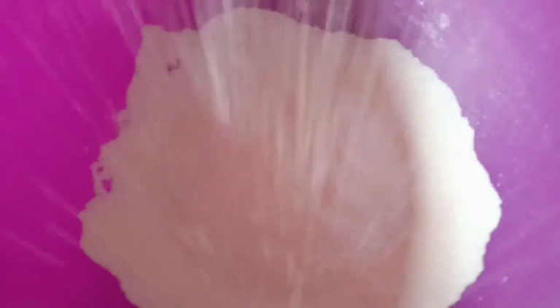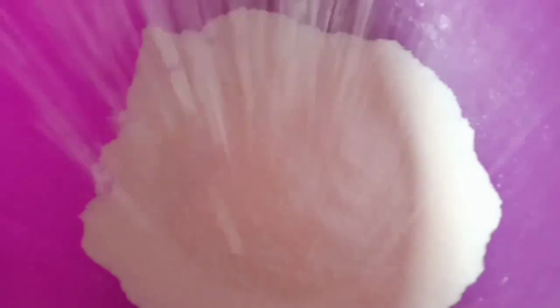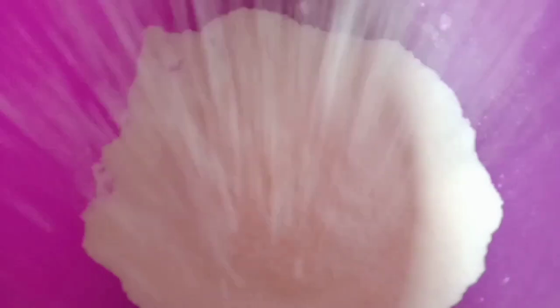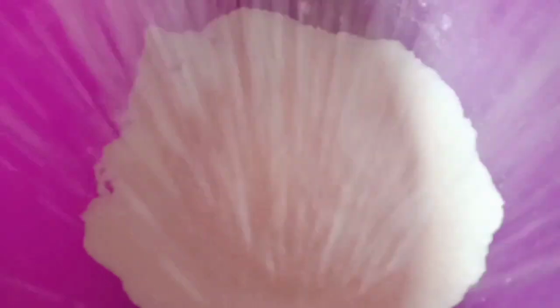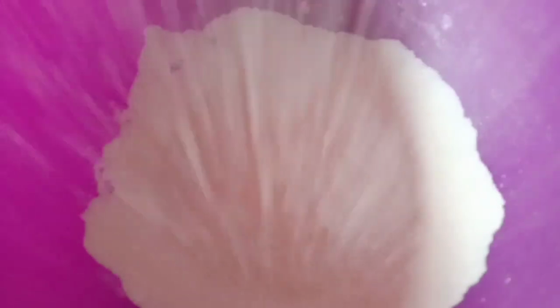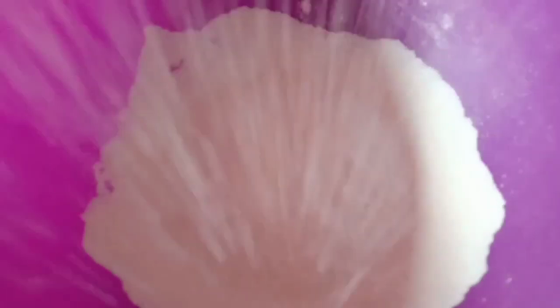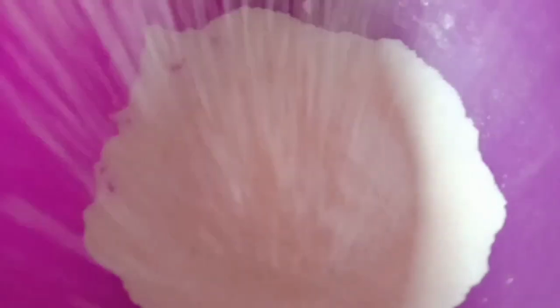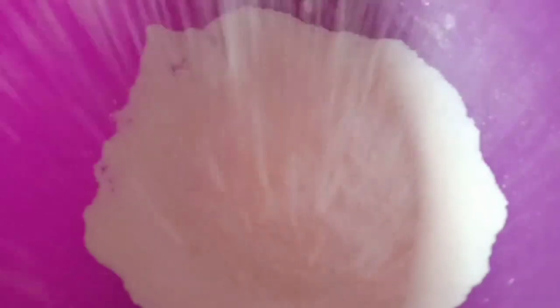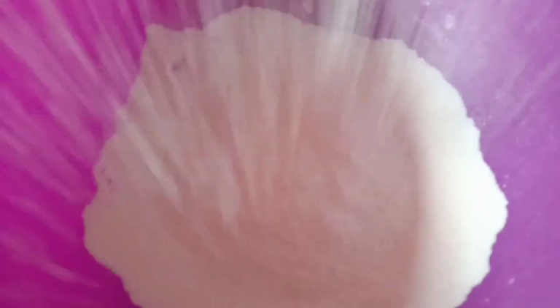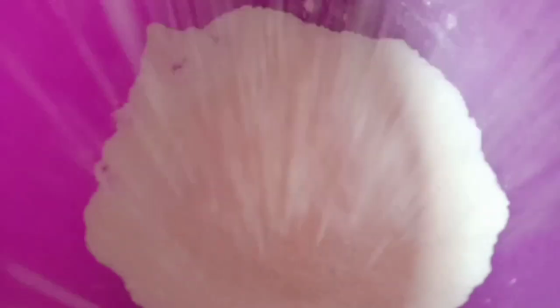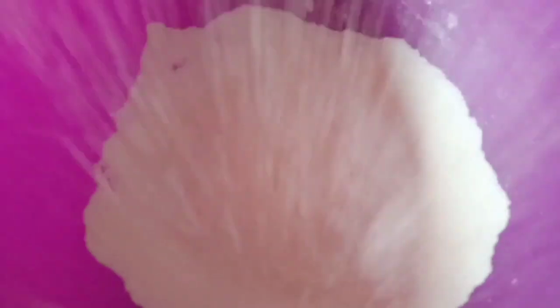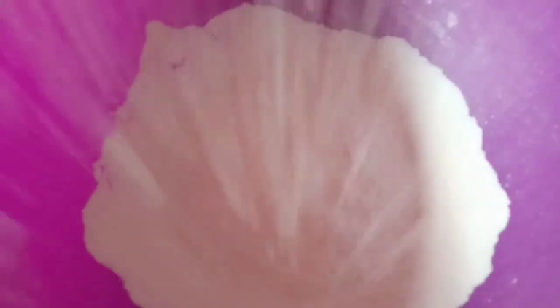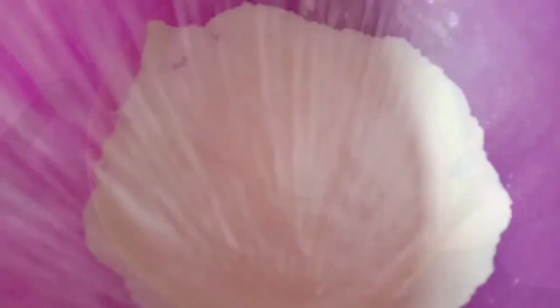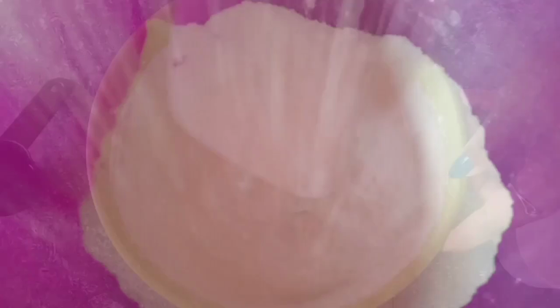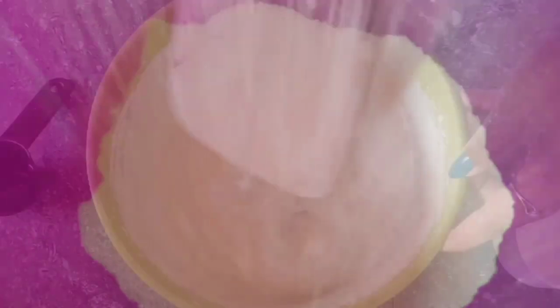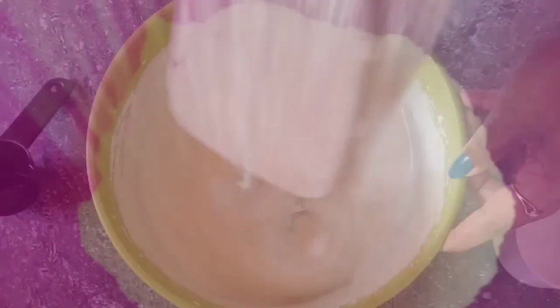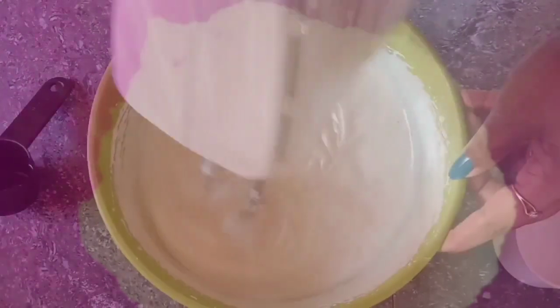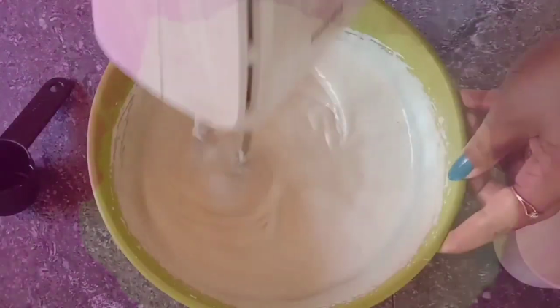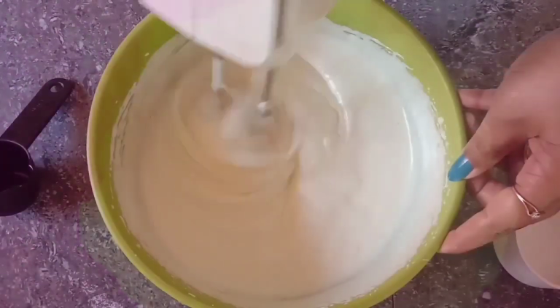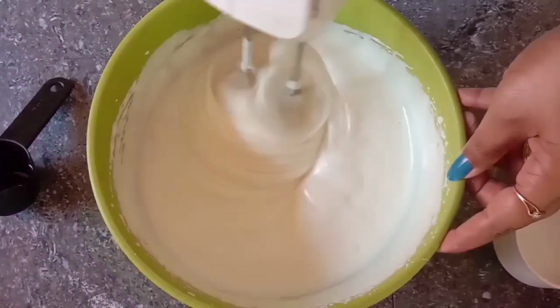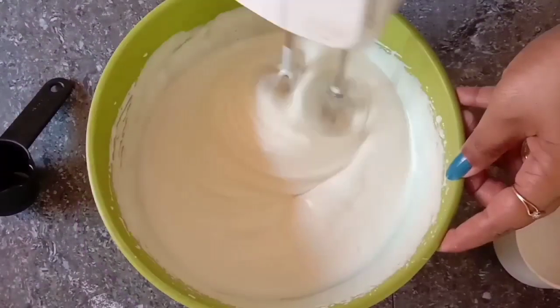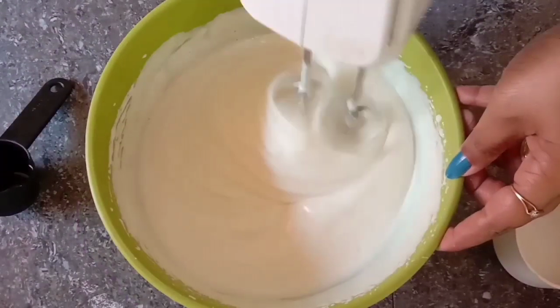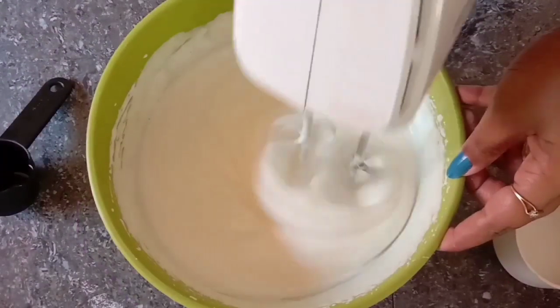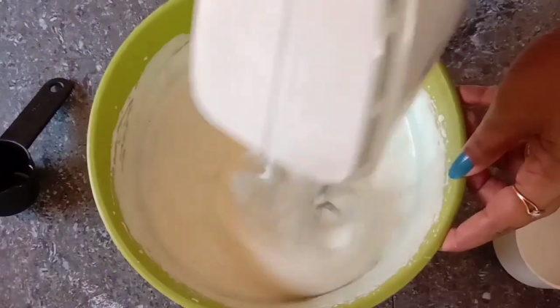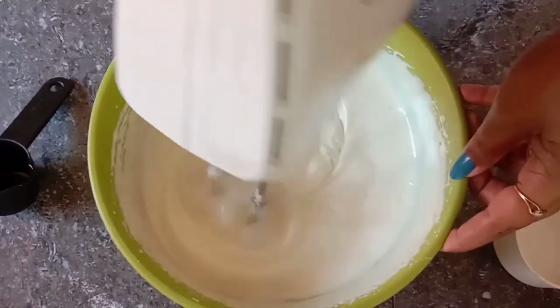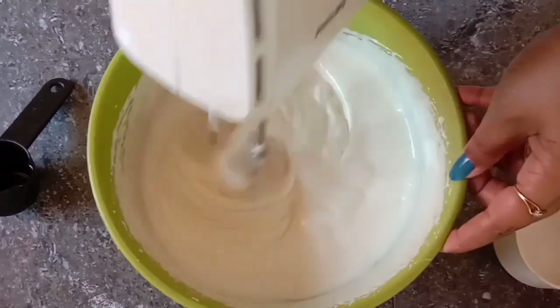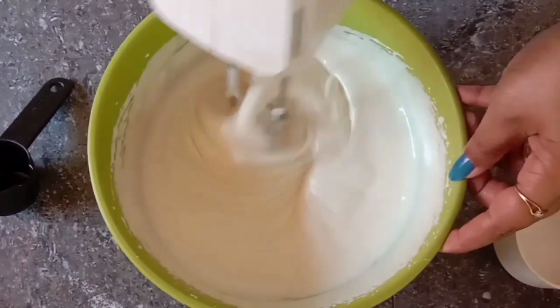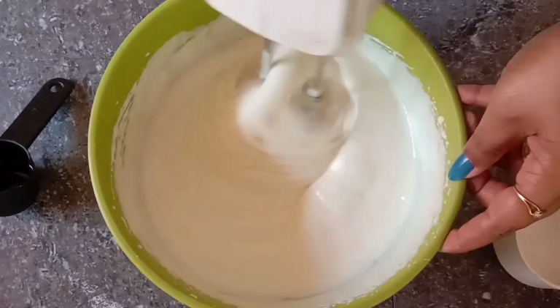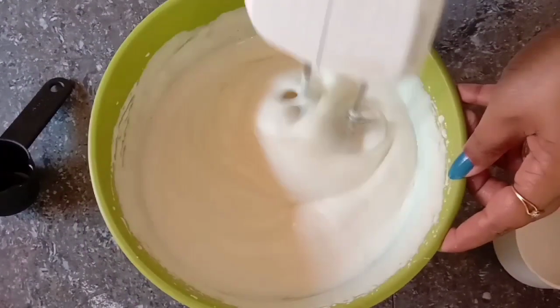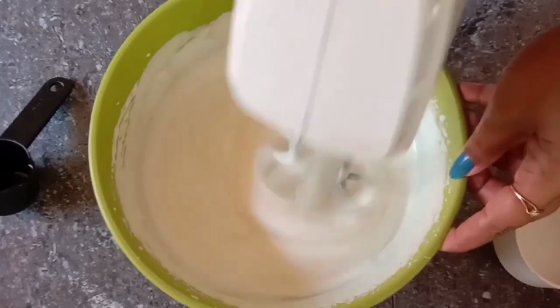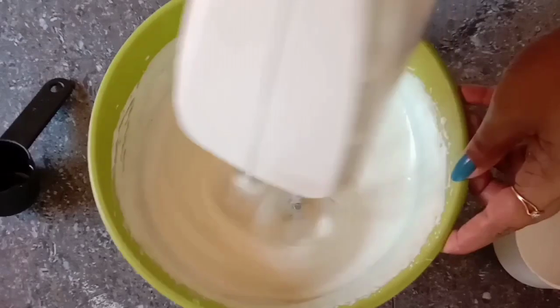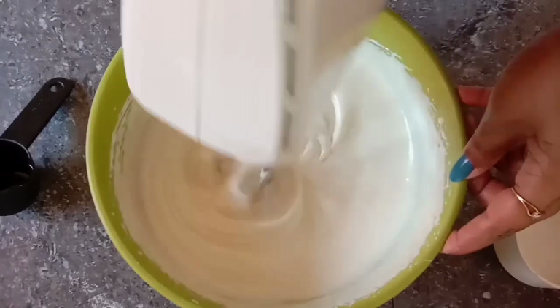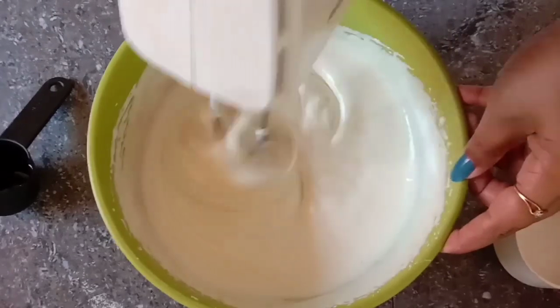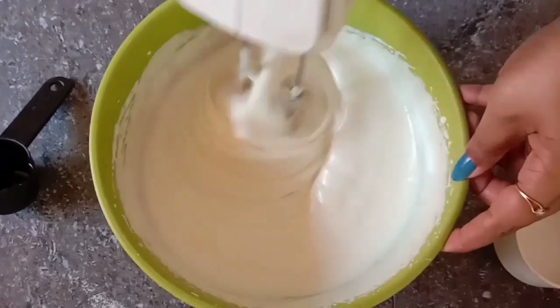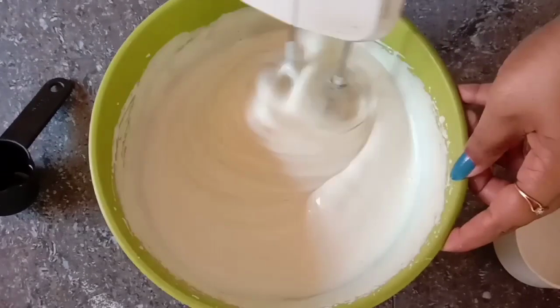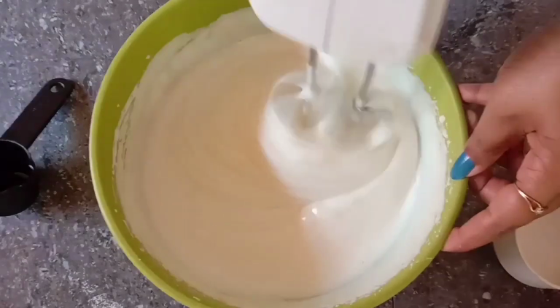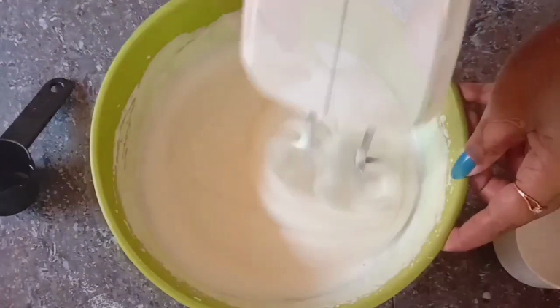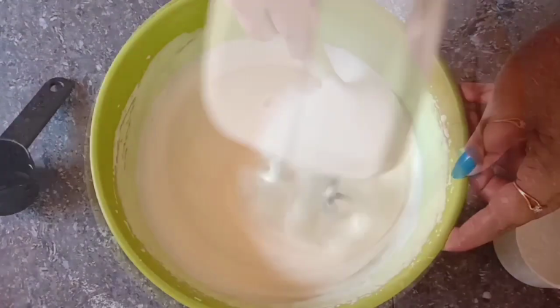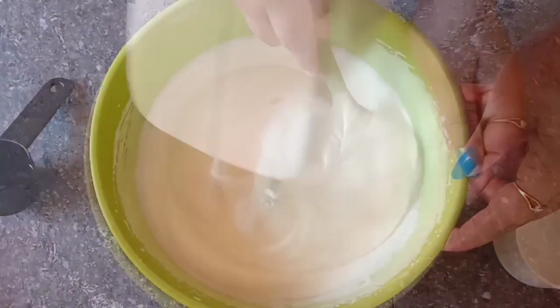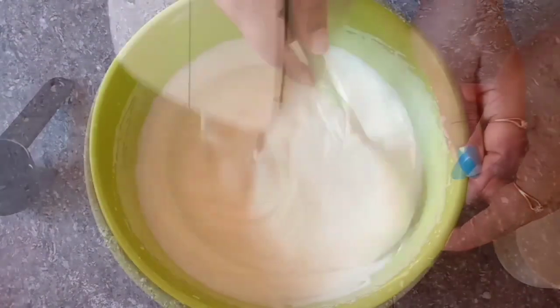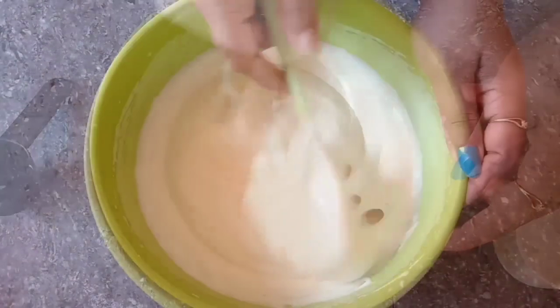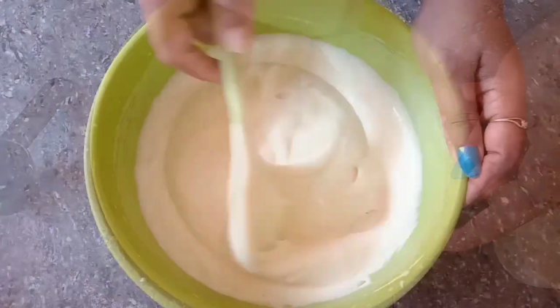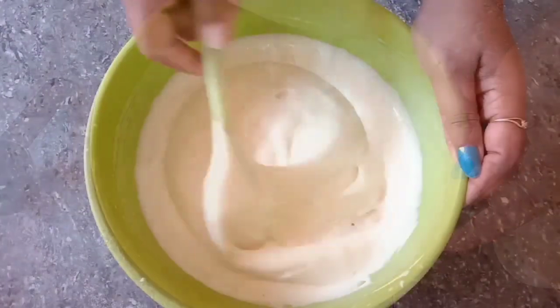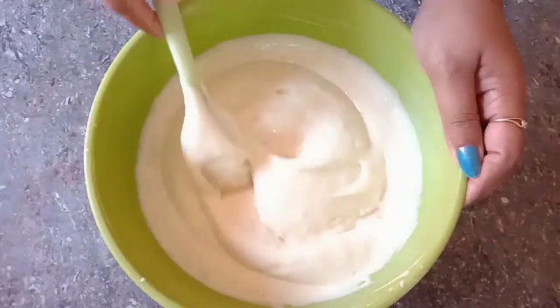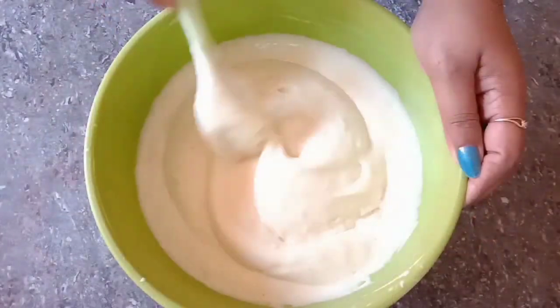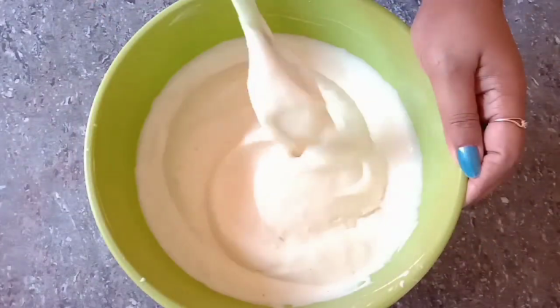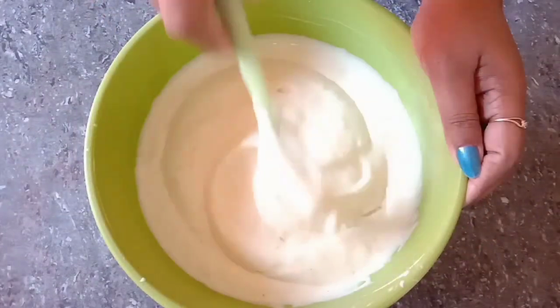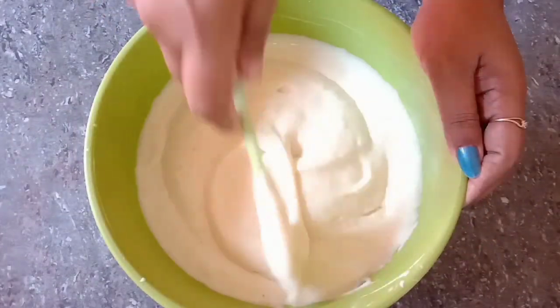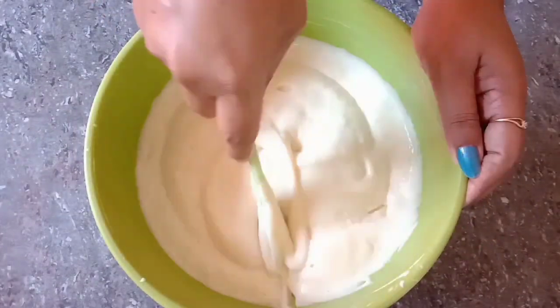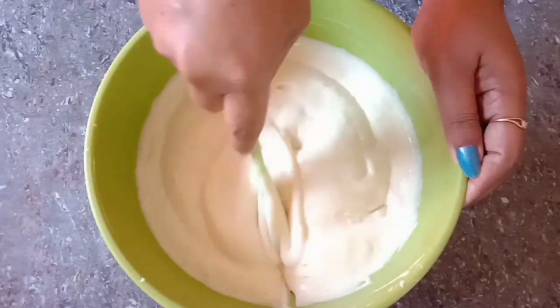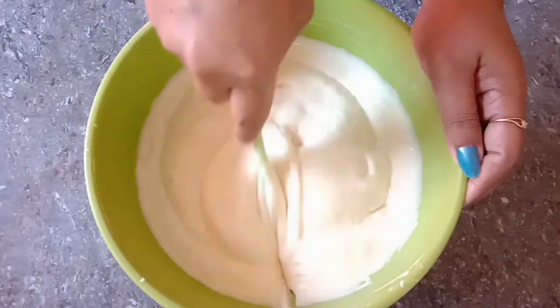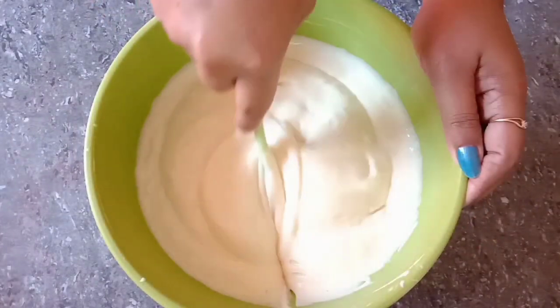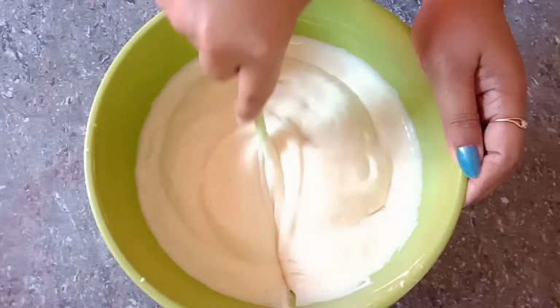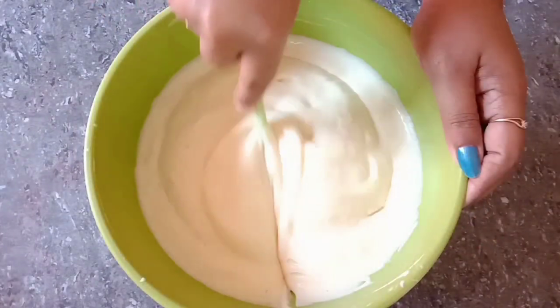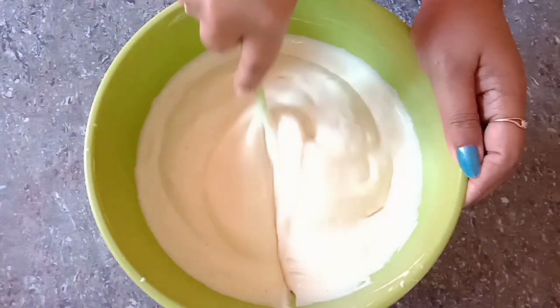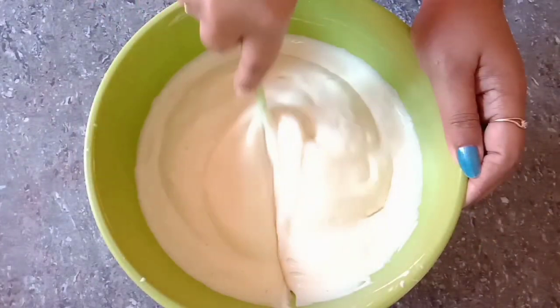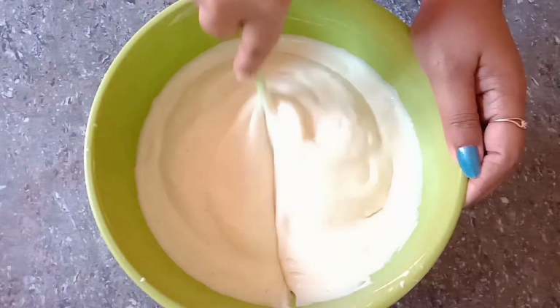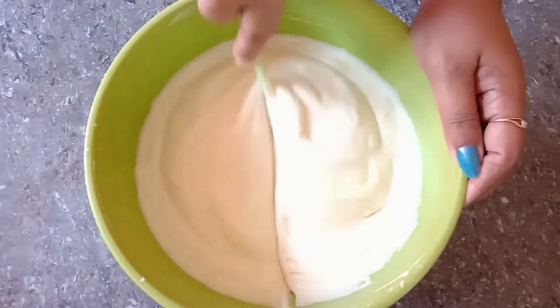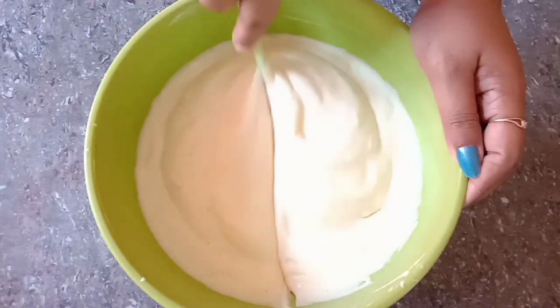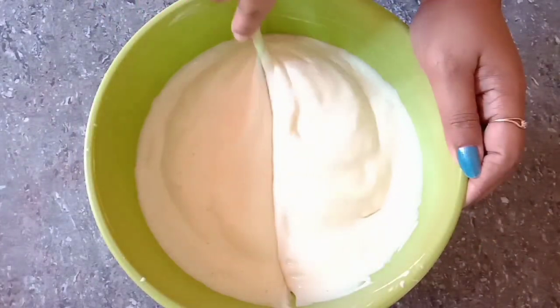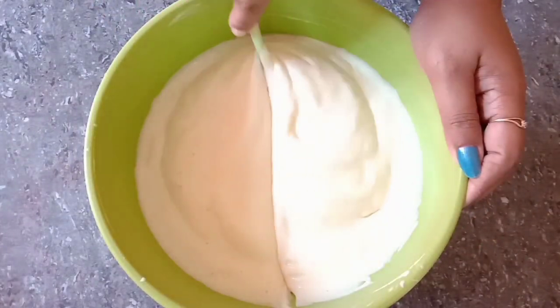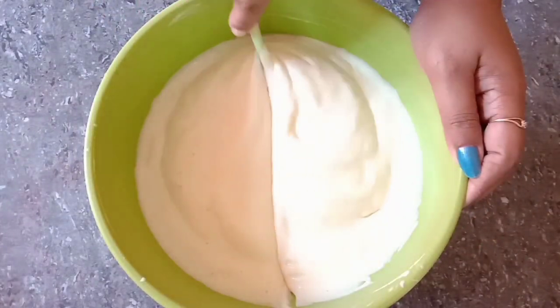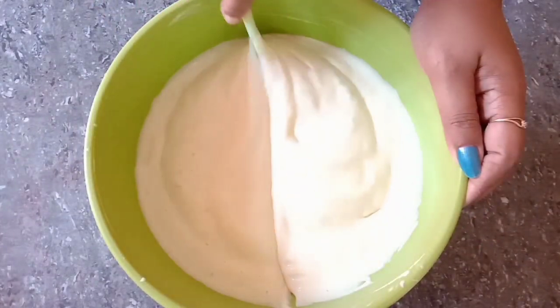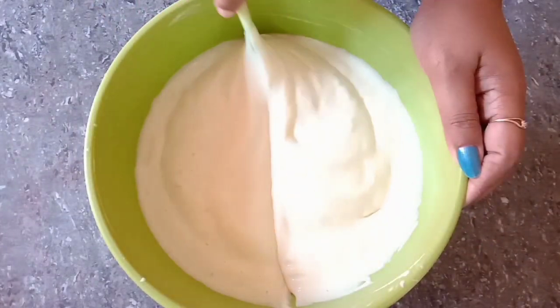Hi friends, welcome to Fugini Kitchen. This recipe is vanilla sponge cake.